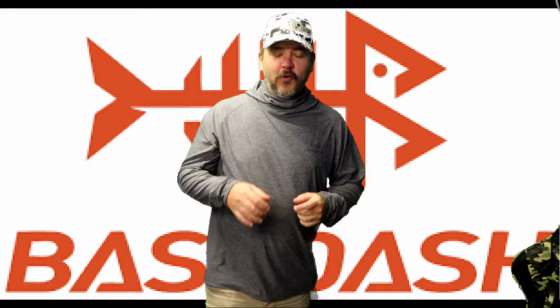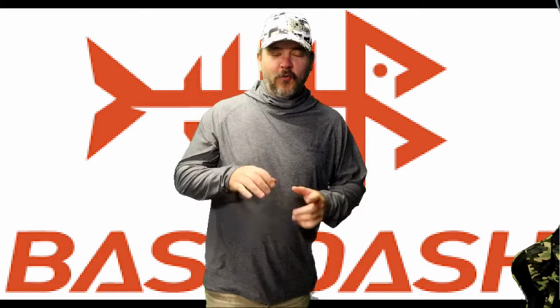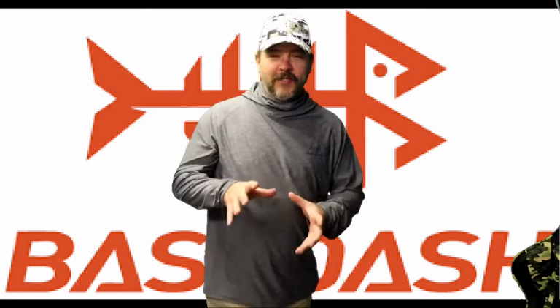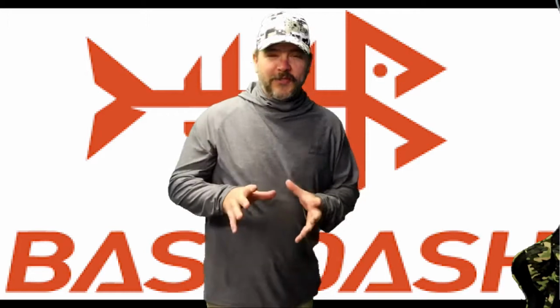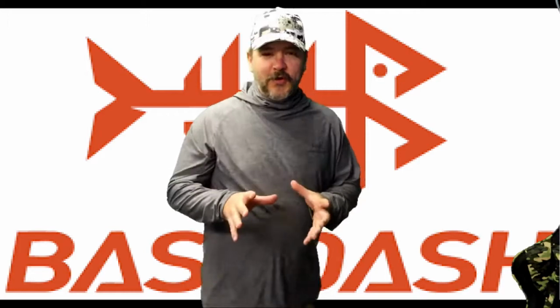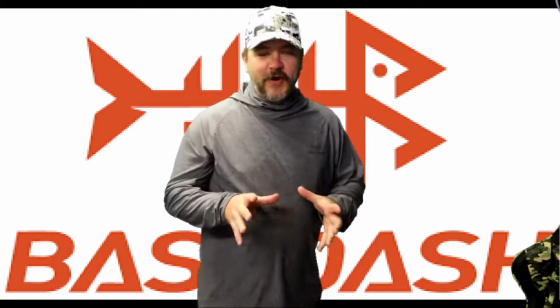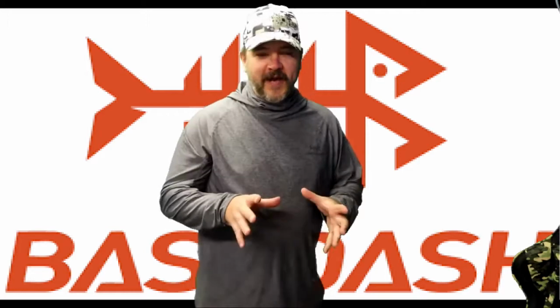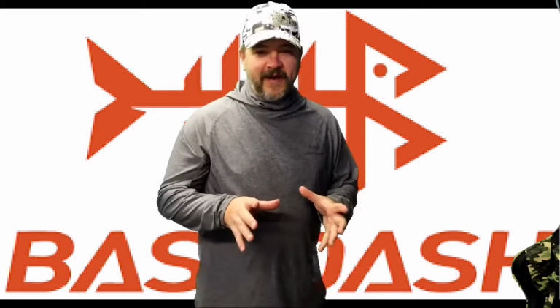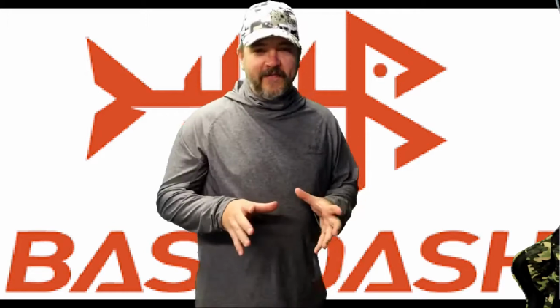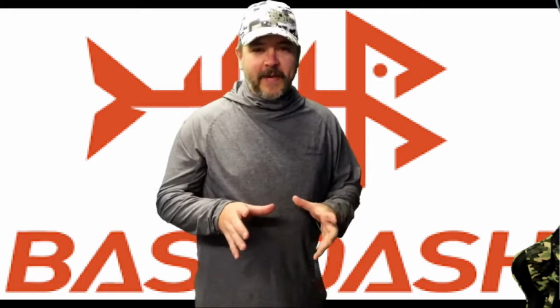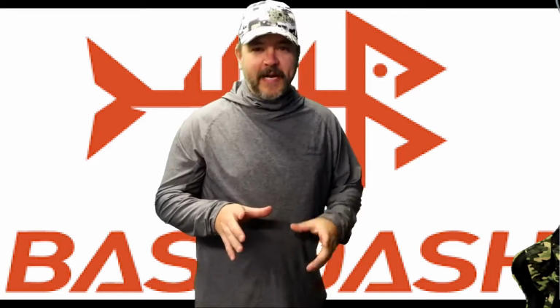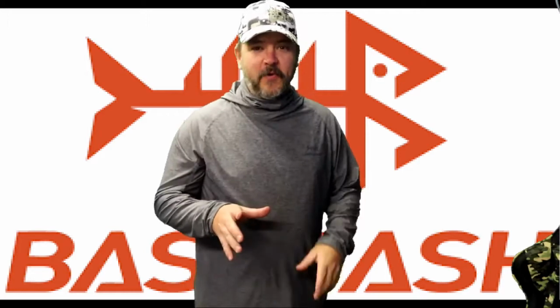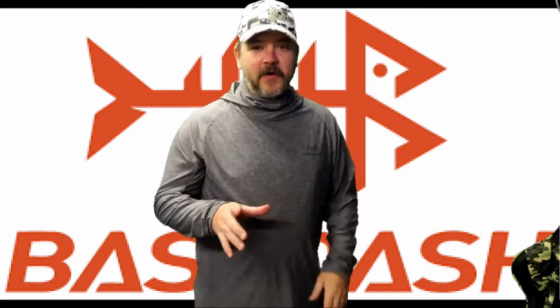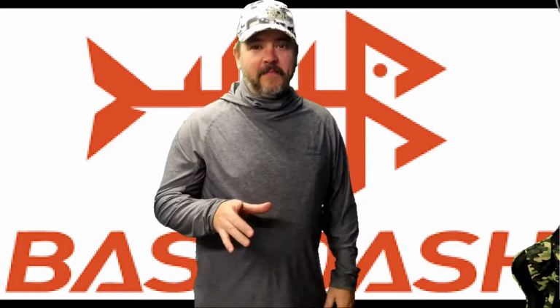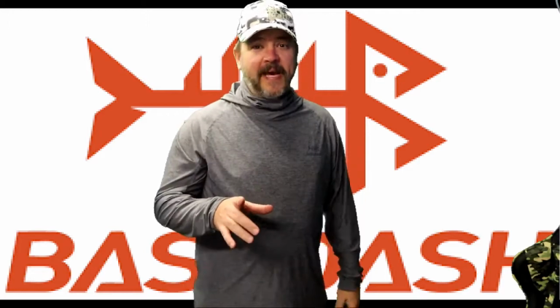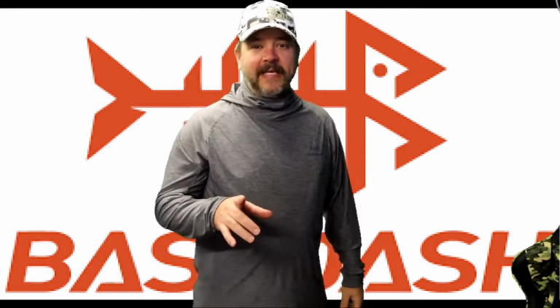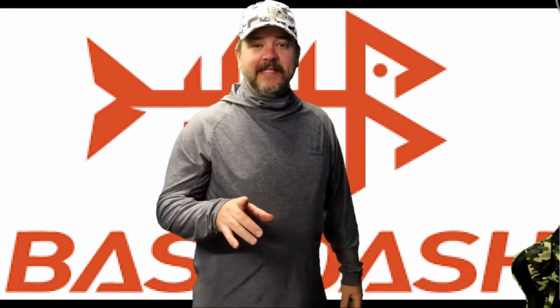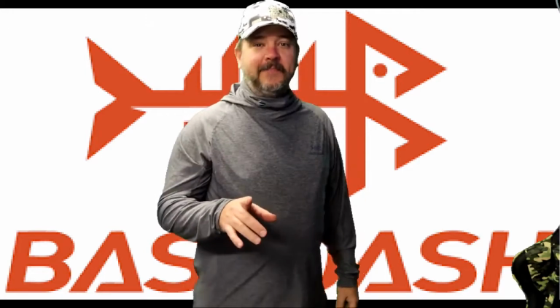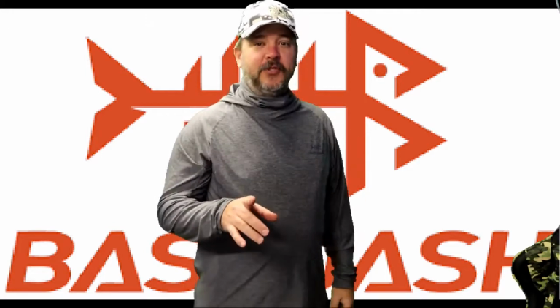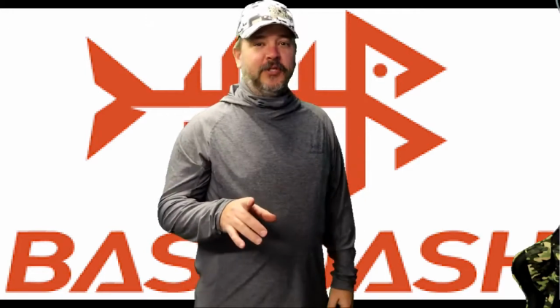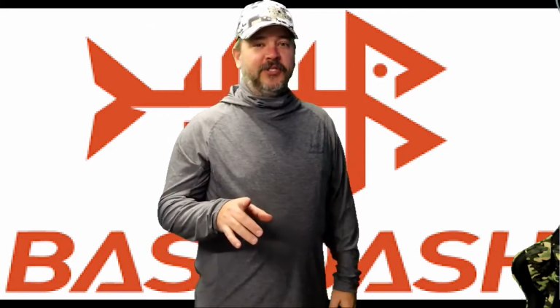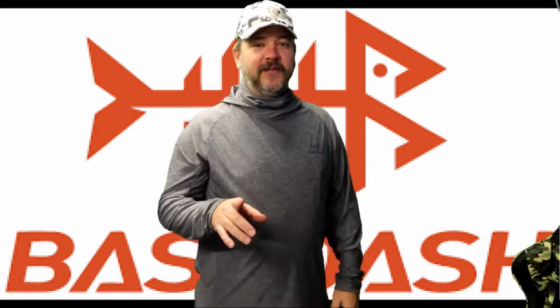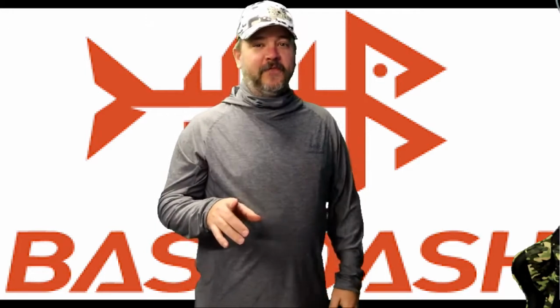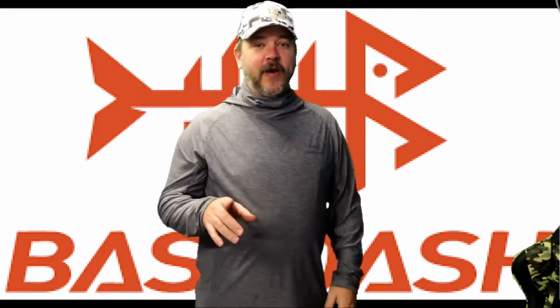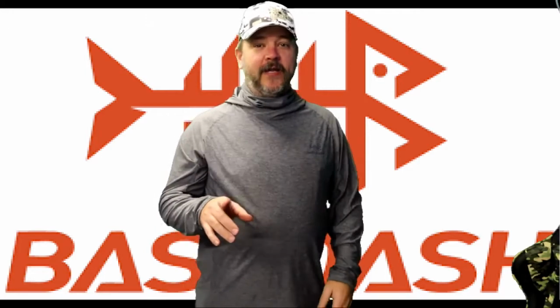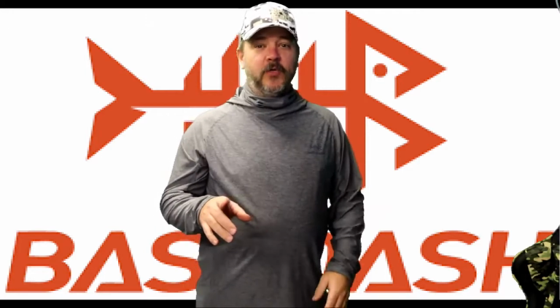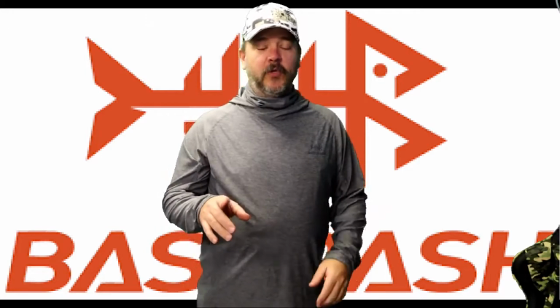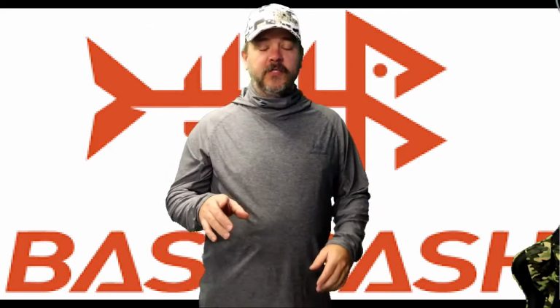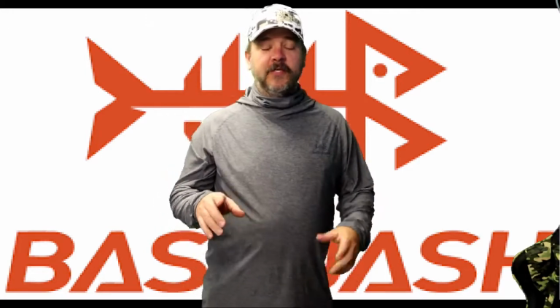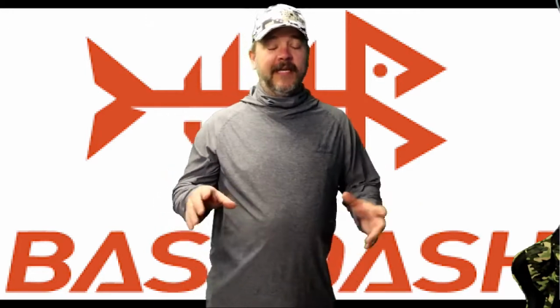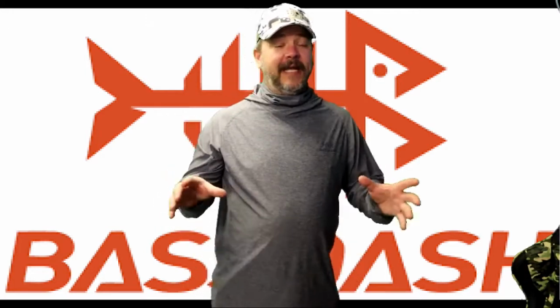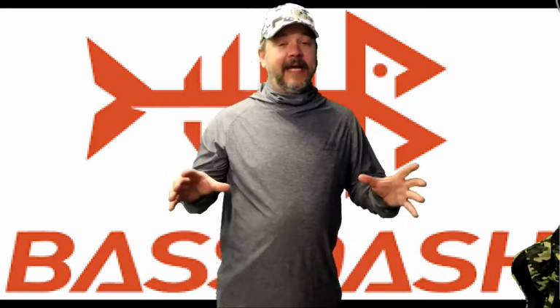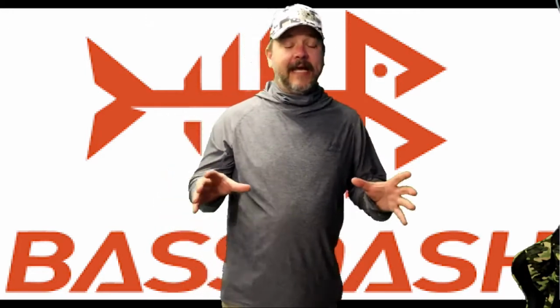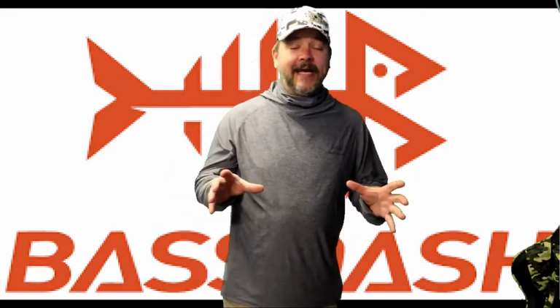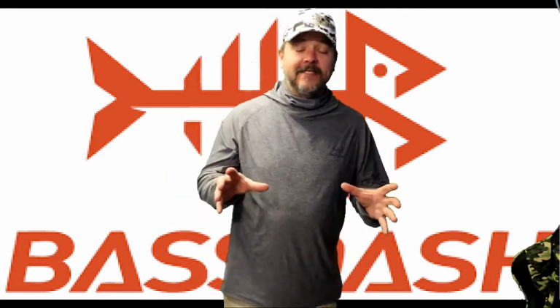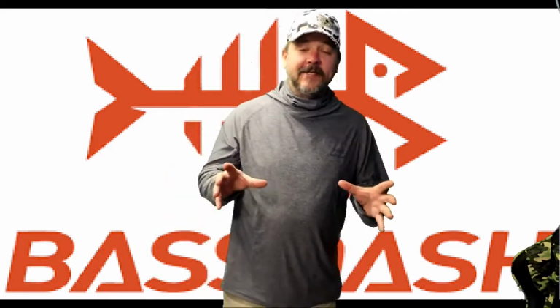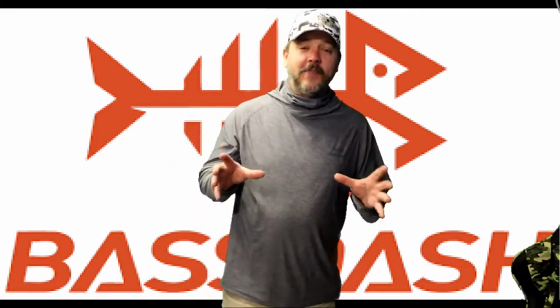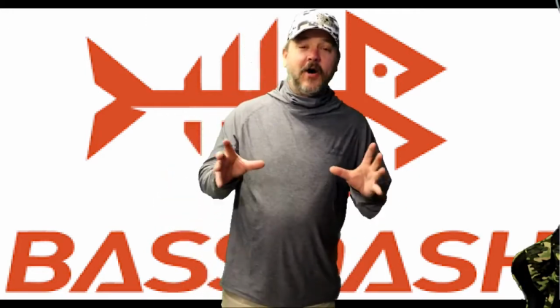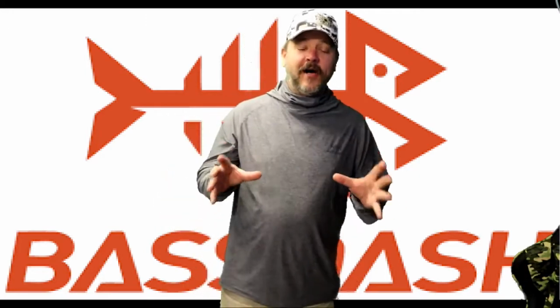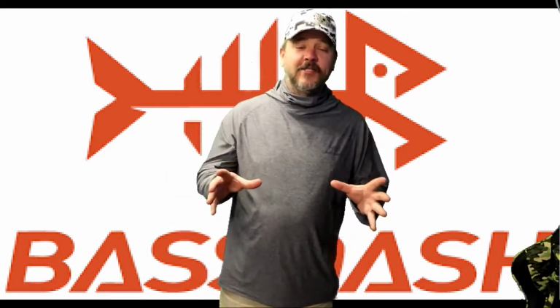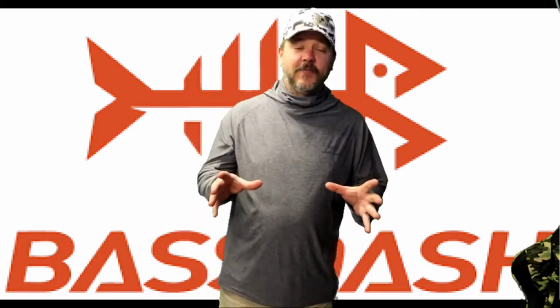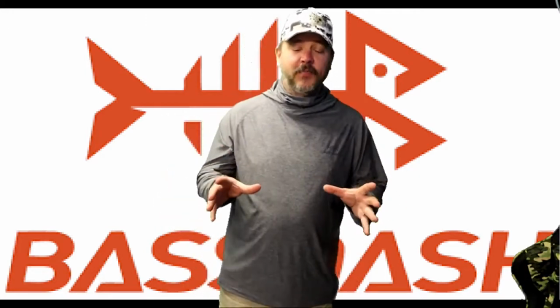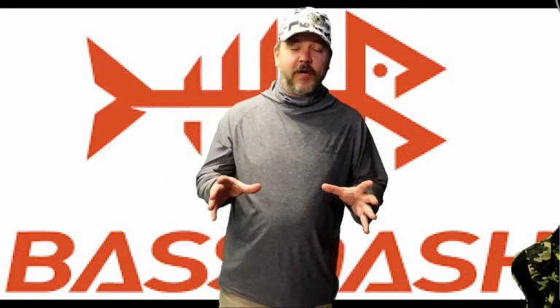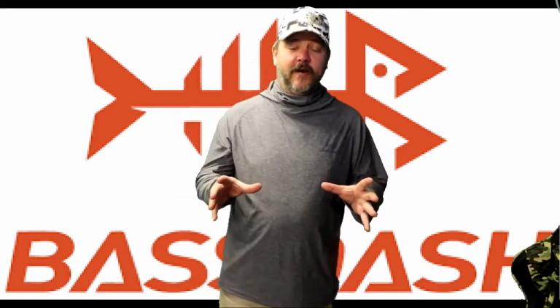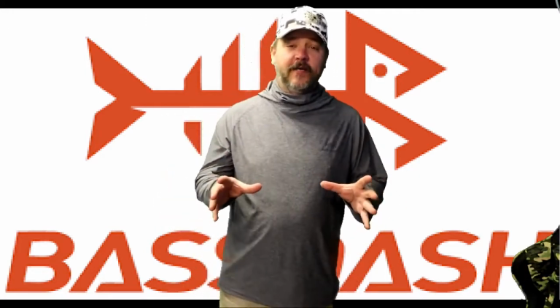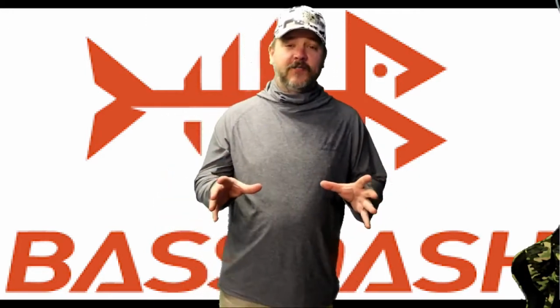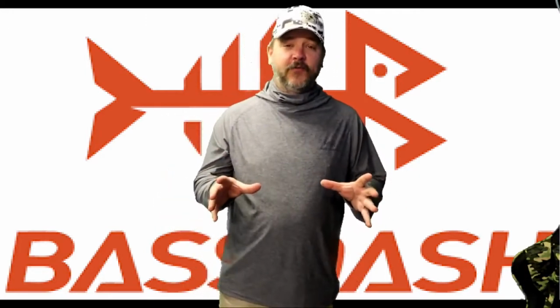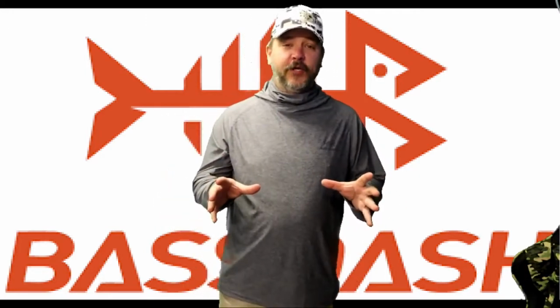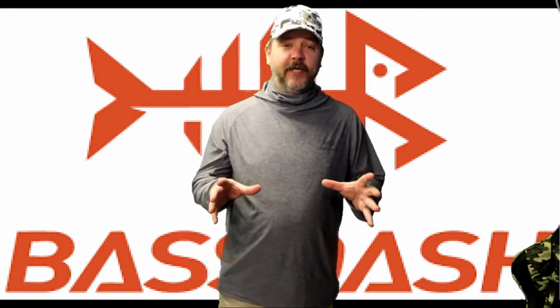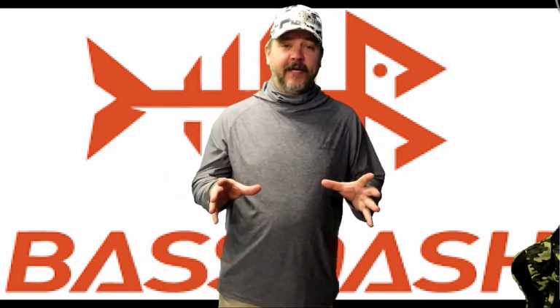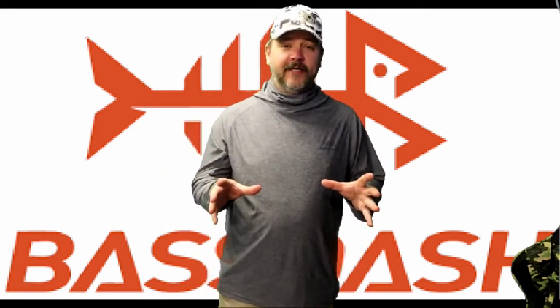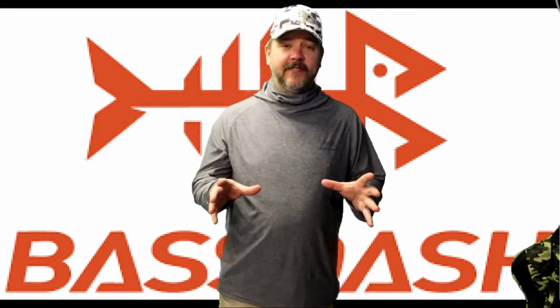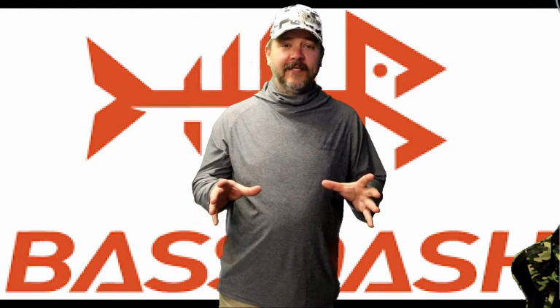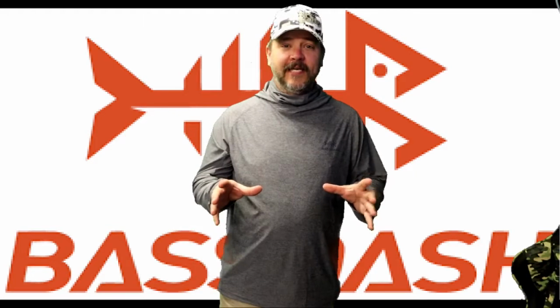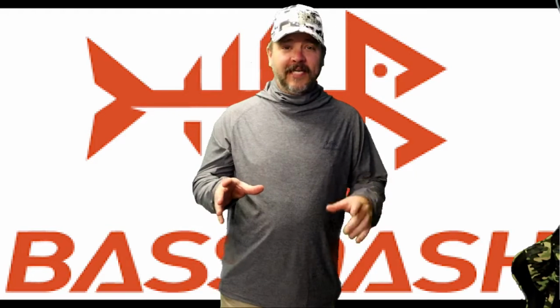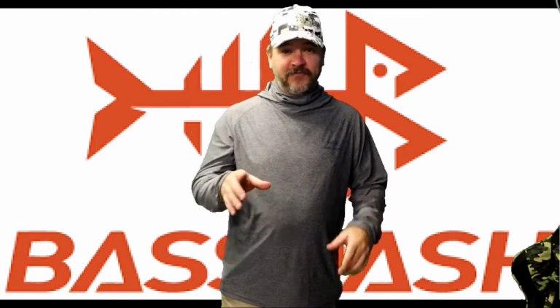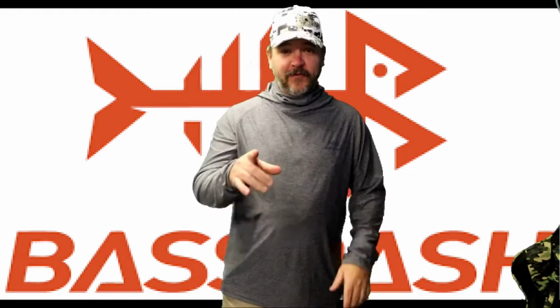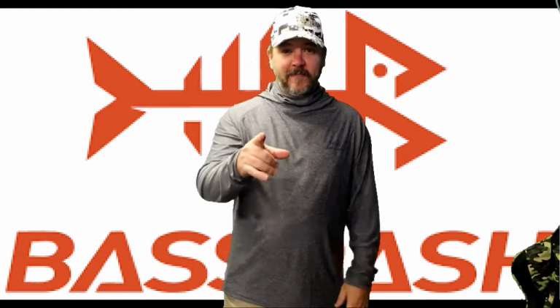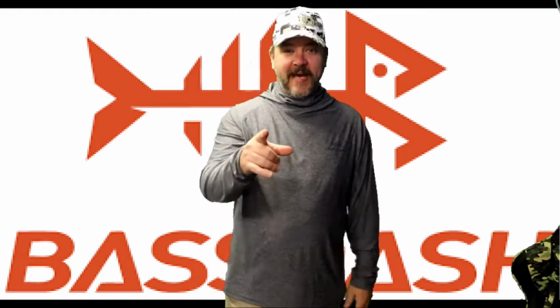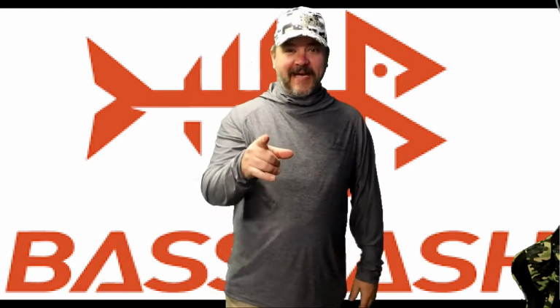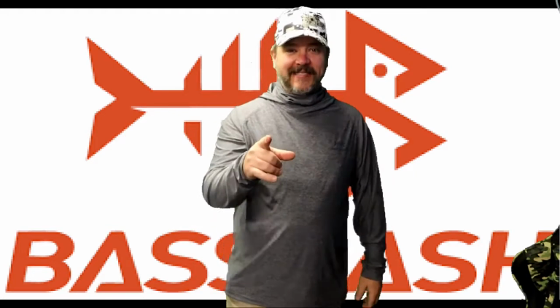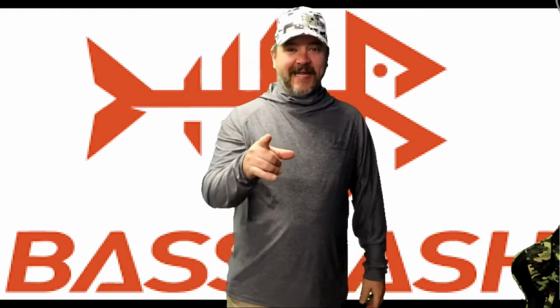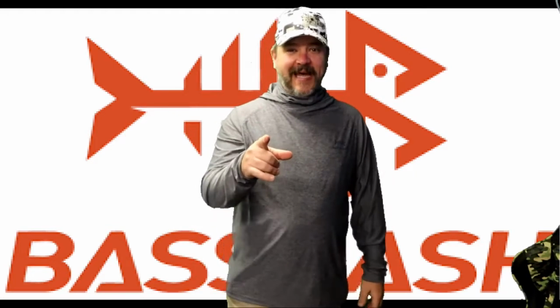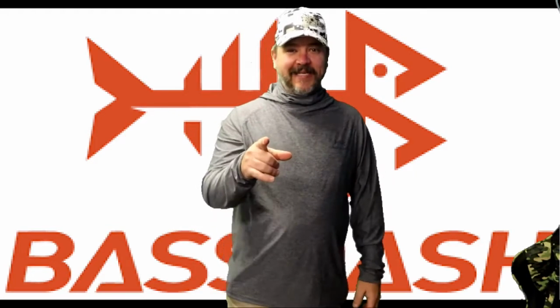What's going on everybody? Welcome back to this episode of G4 Outdoors. Today I got some awesome products for you guys — it's from Bass Dash.